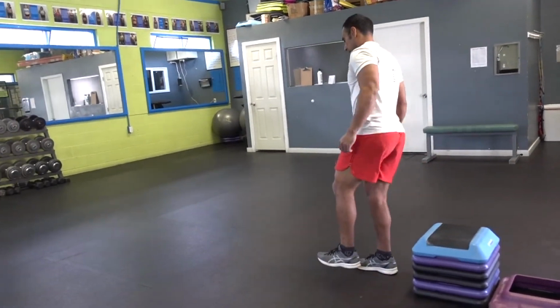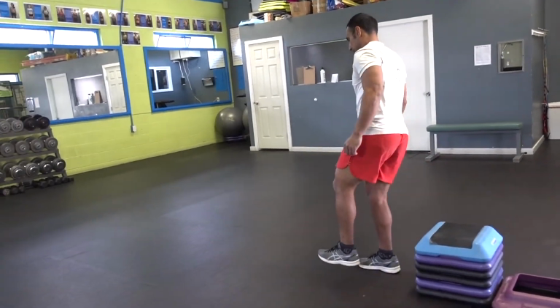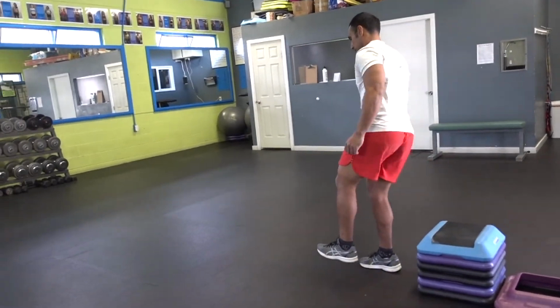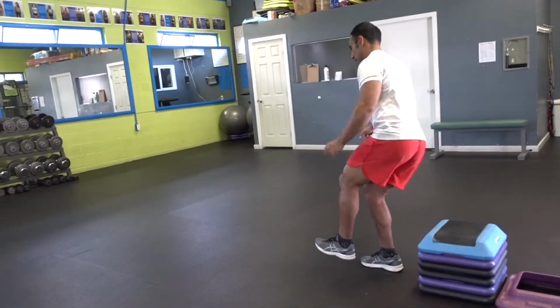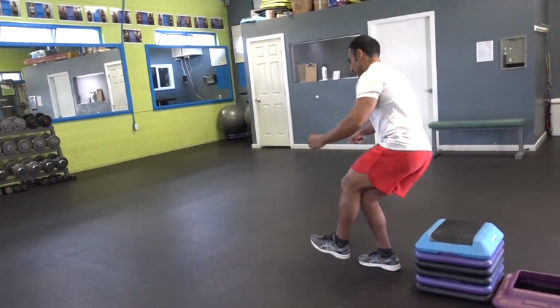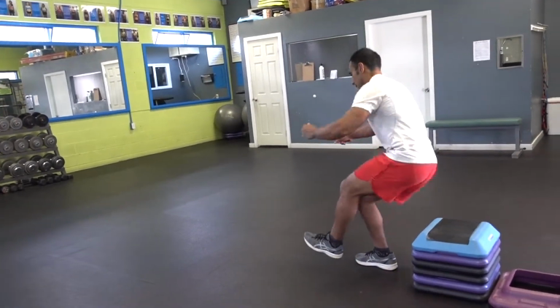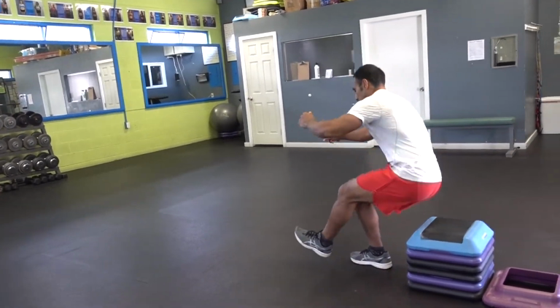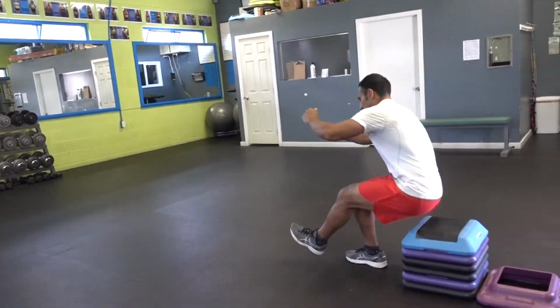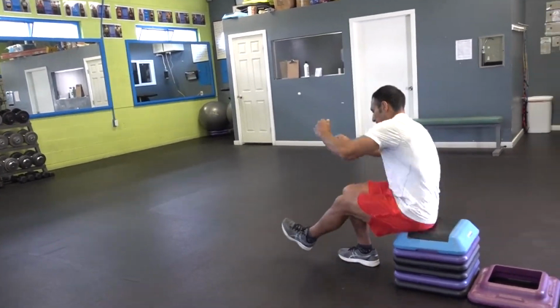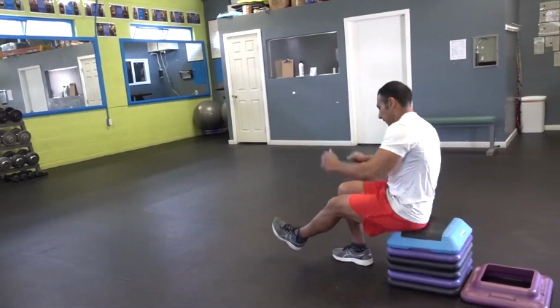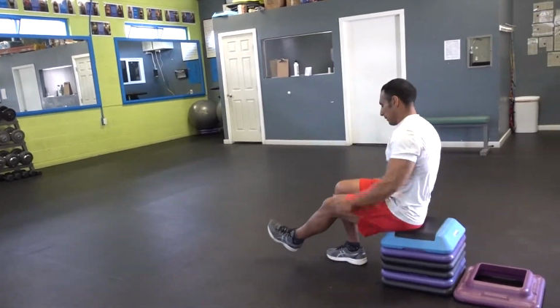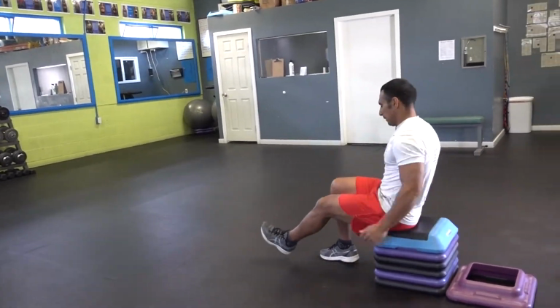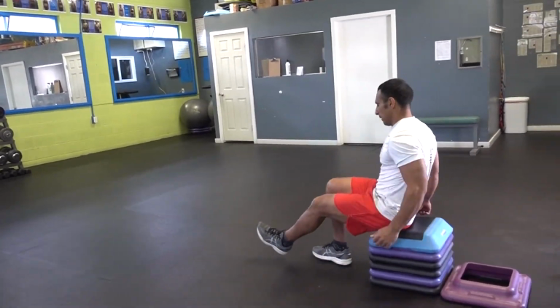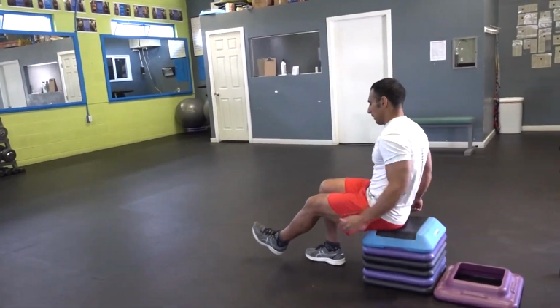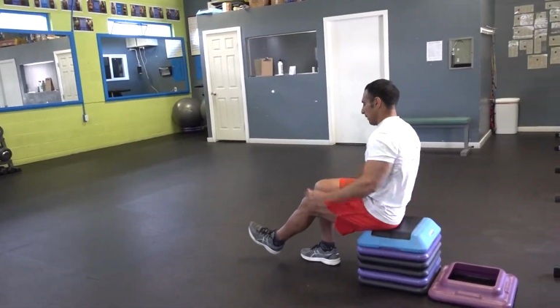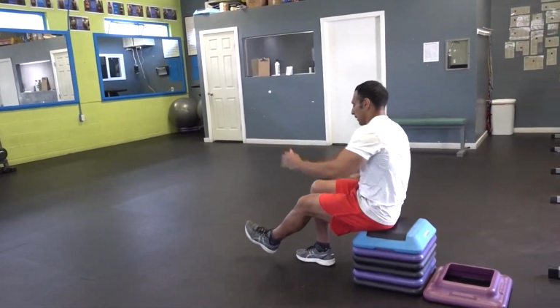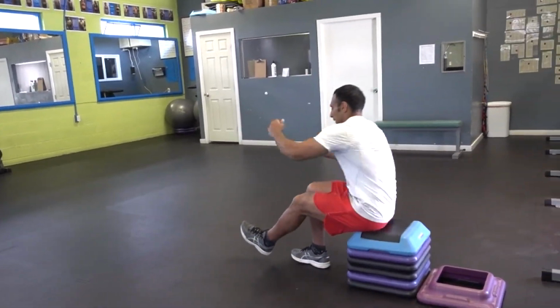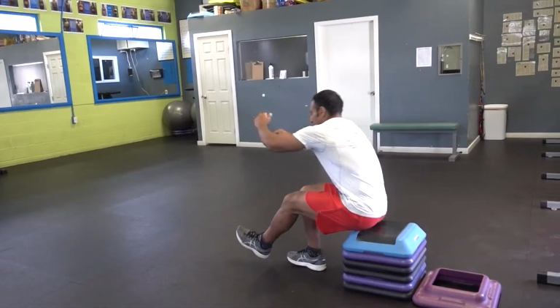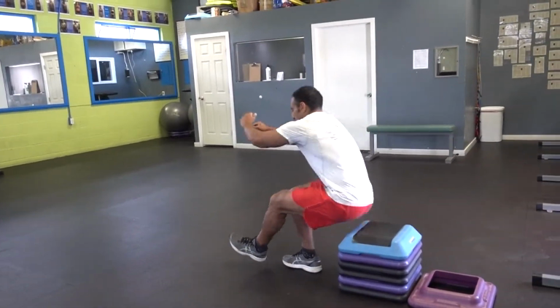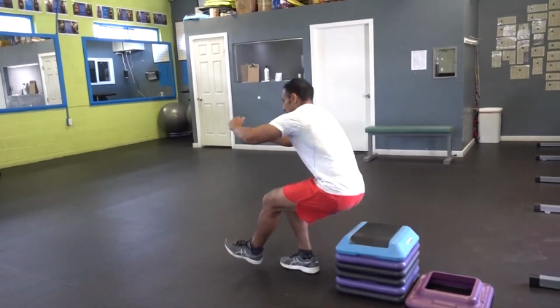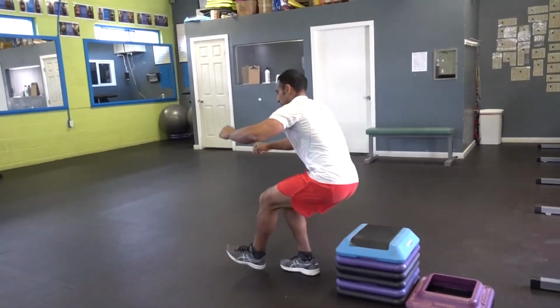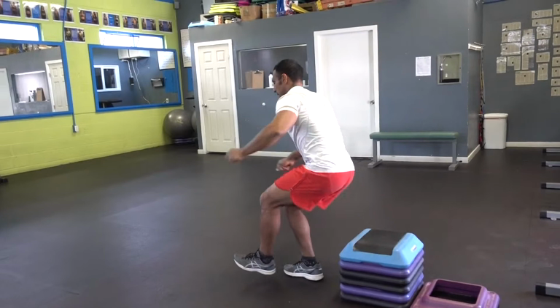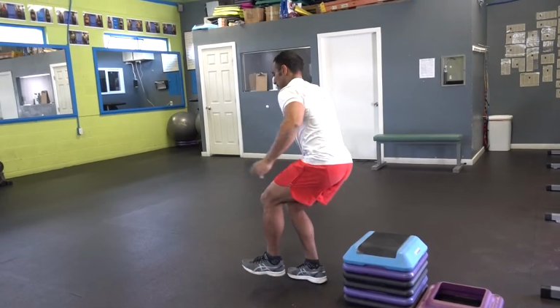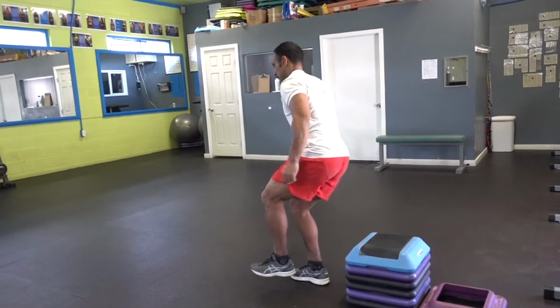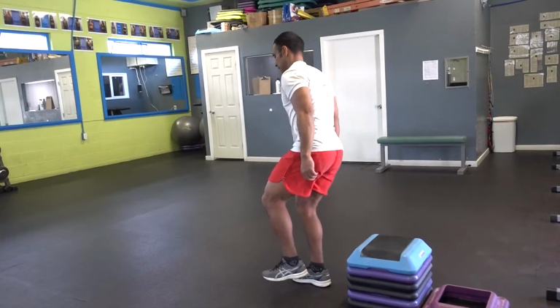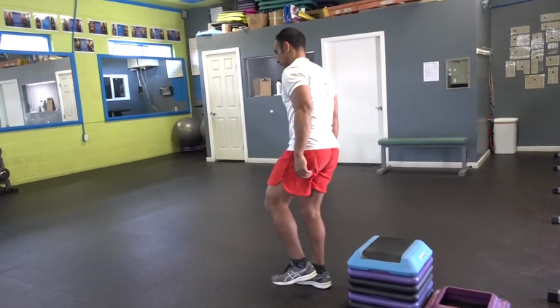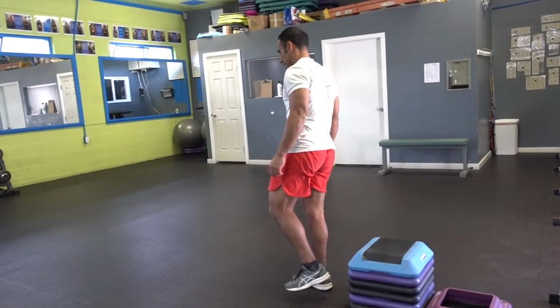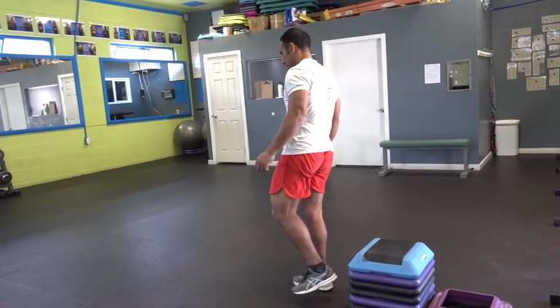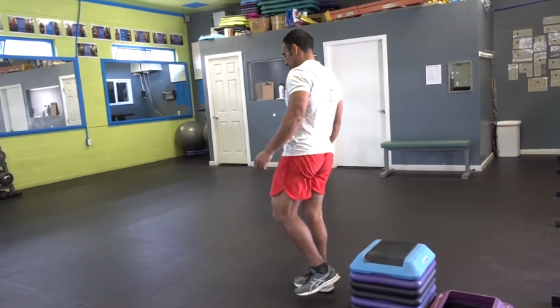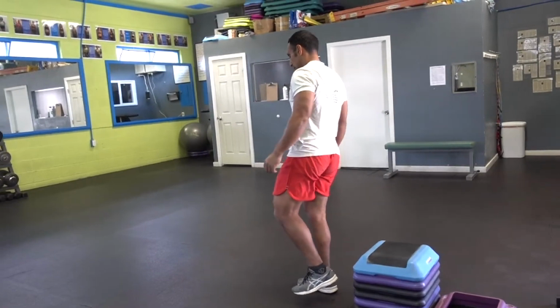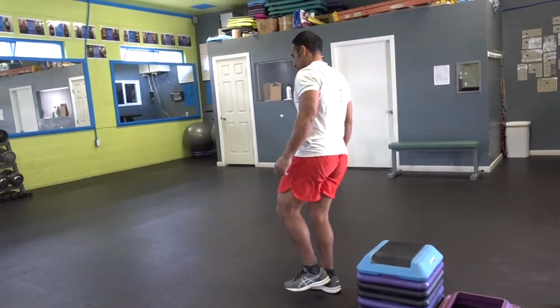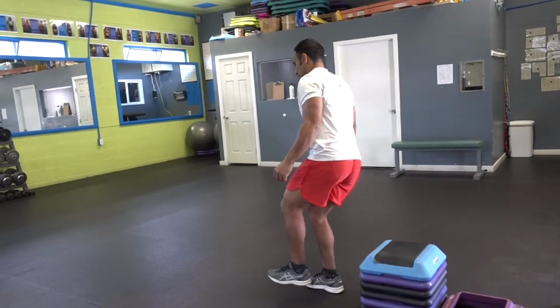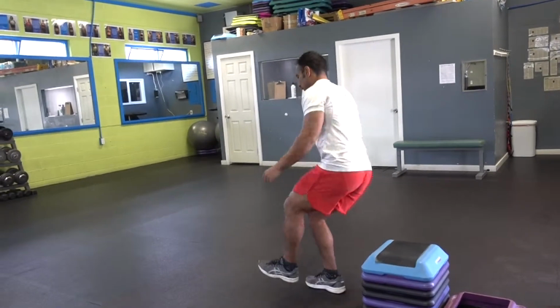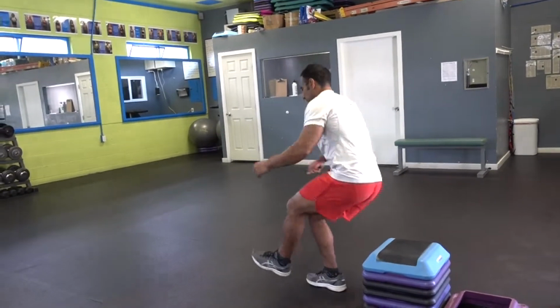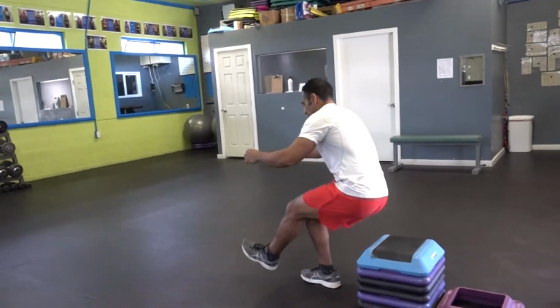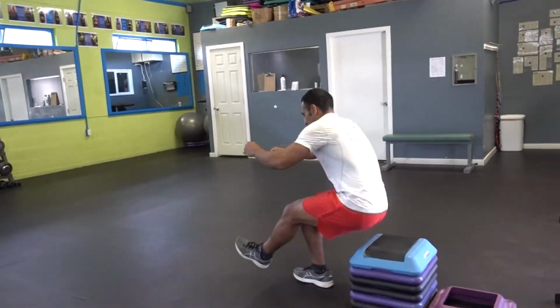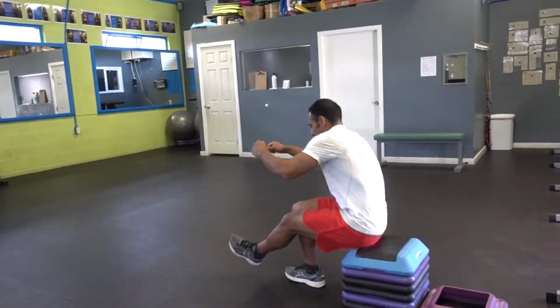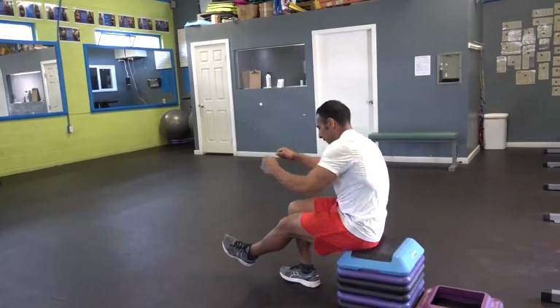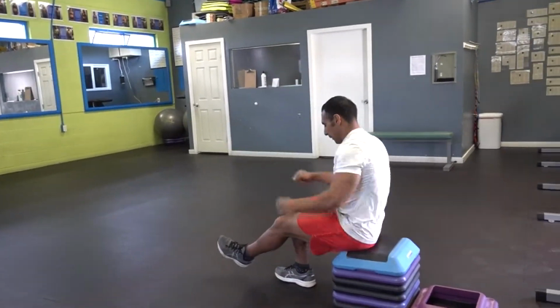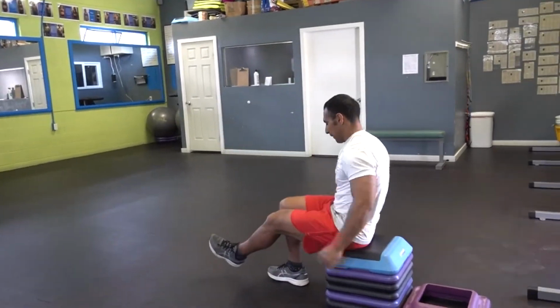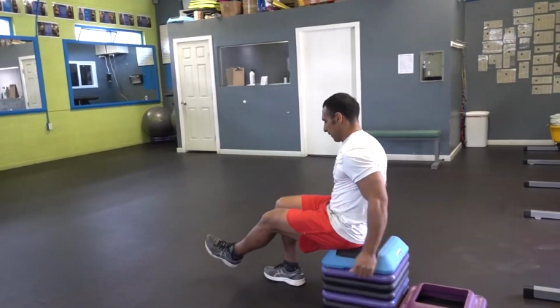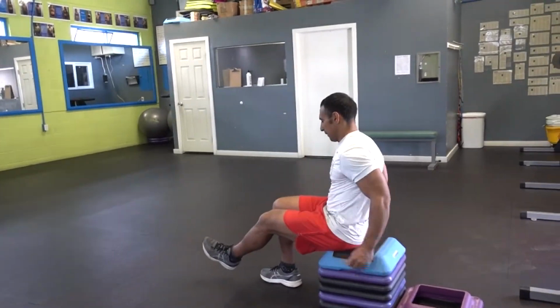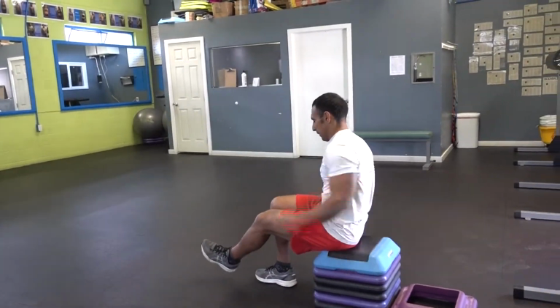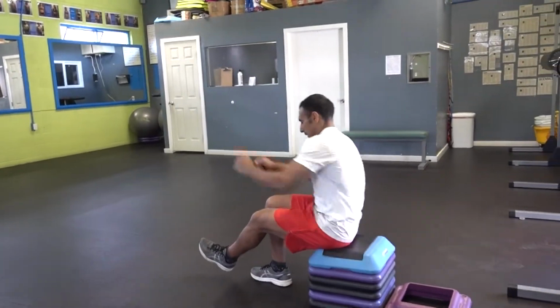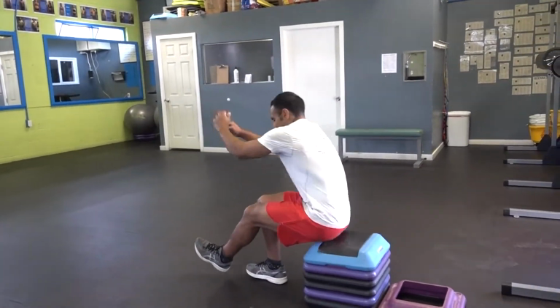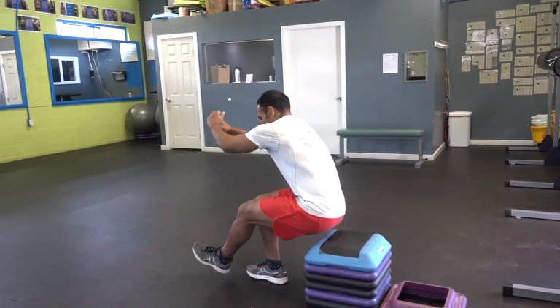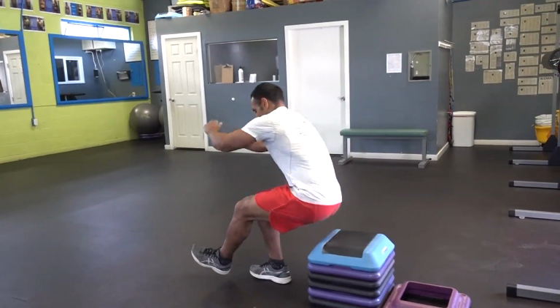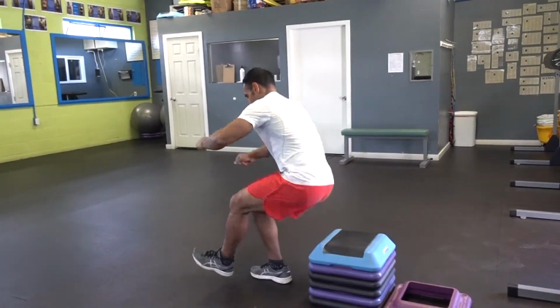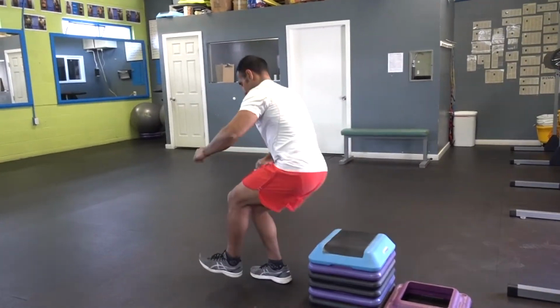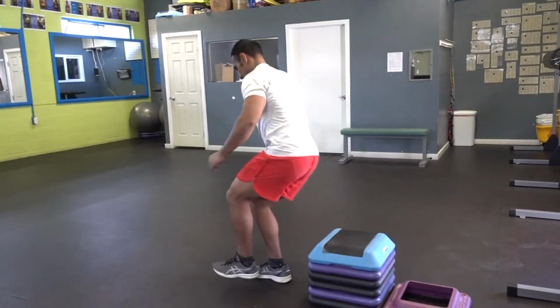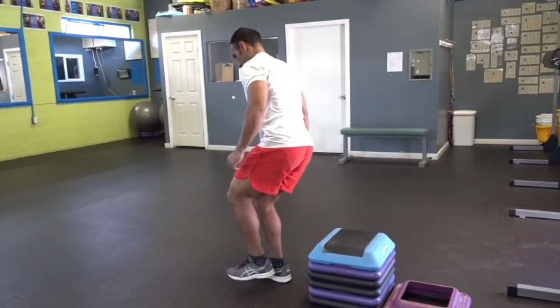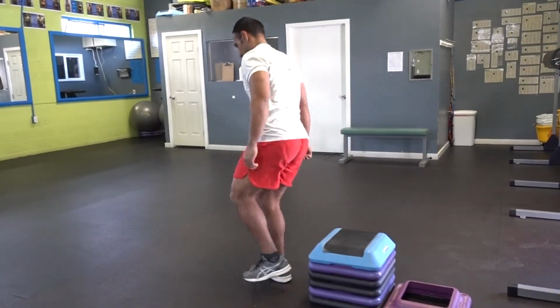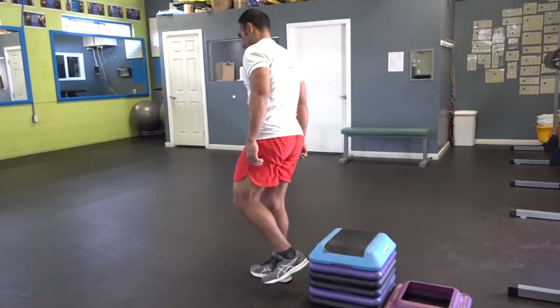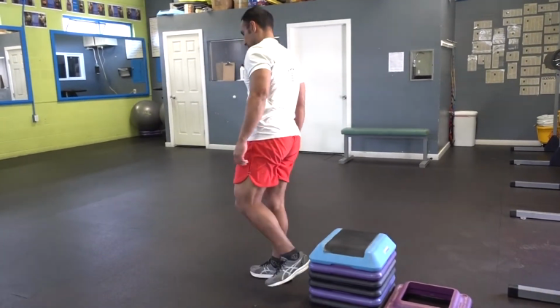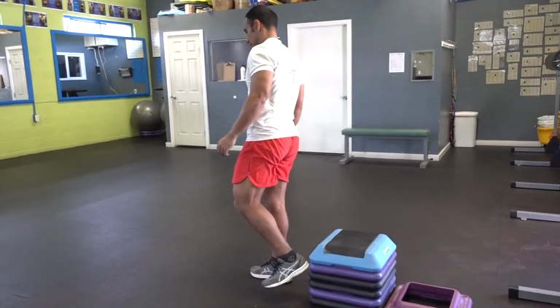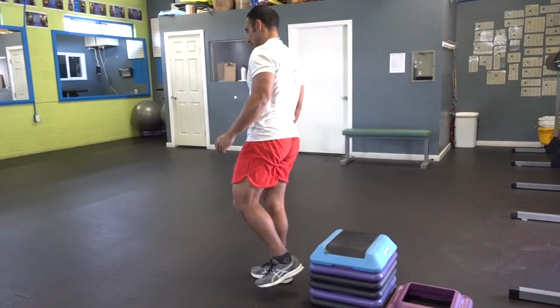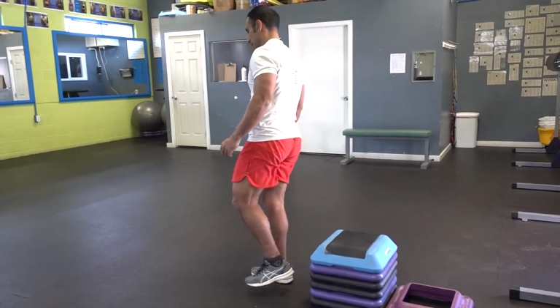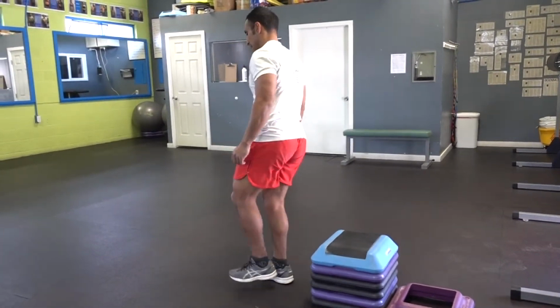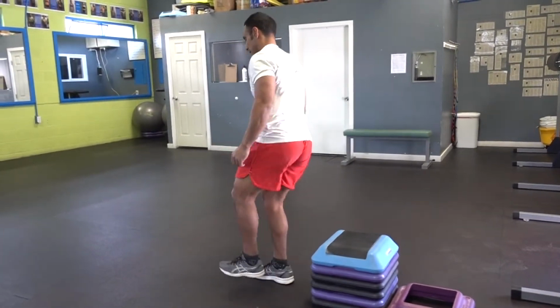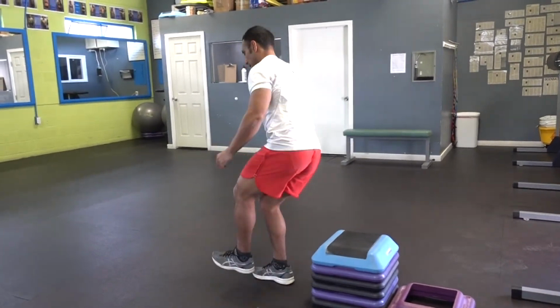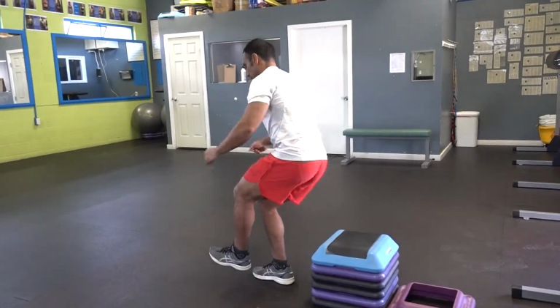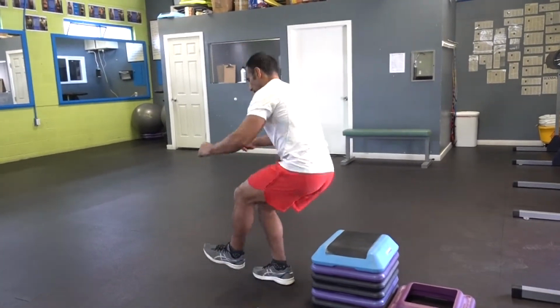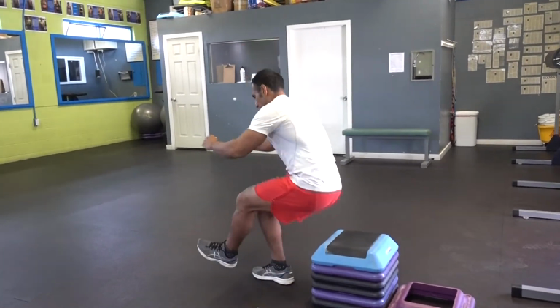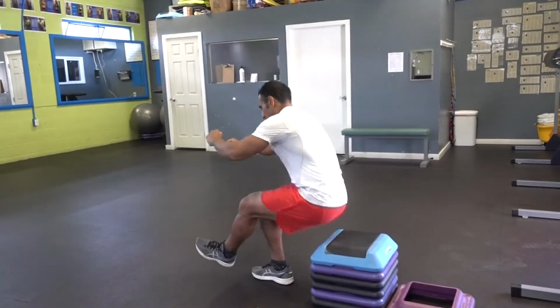Let's do 10 repetitions. When you're finished, switch to the other leg and do 10 on the other side again.